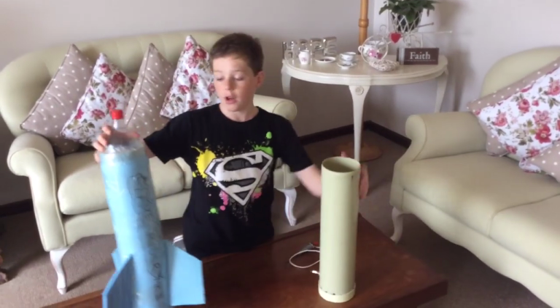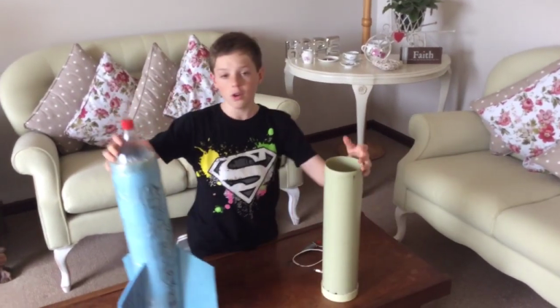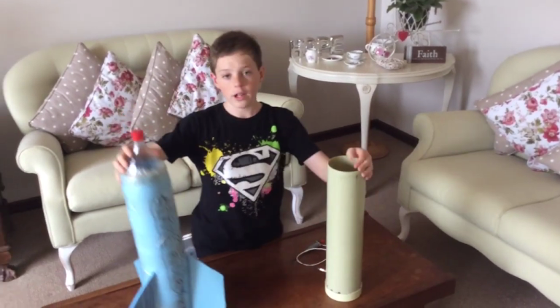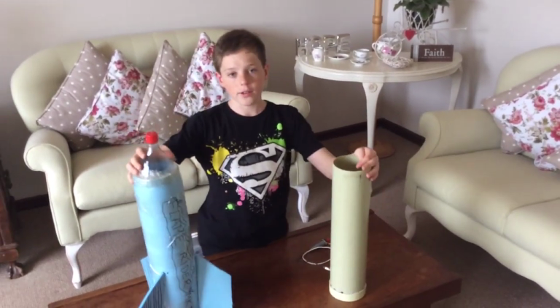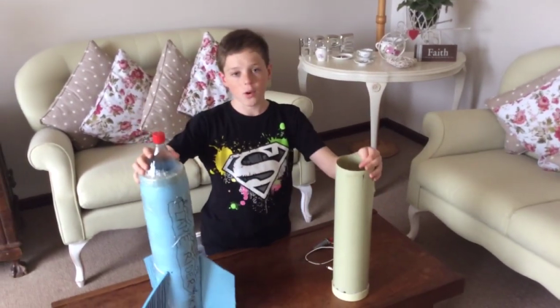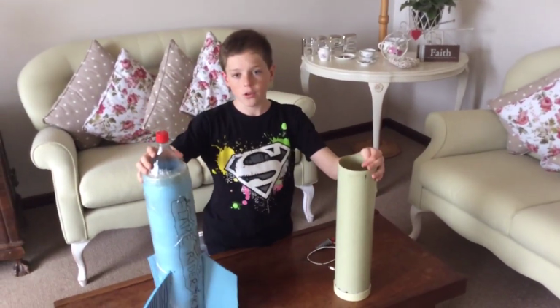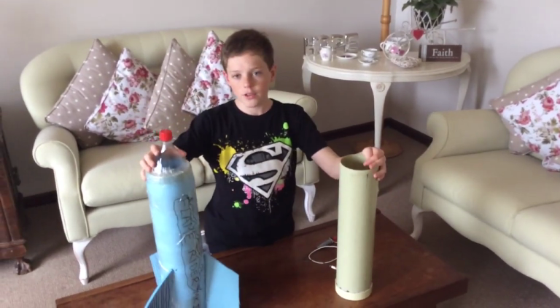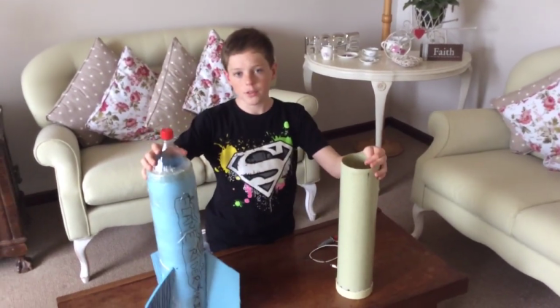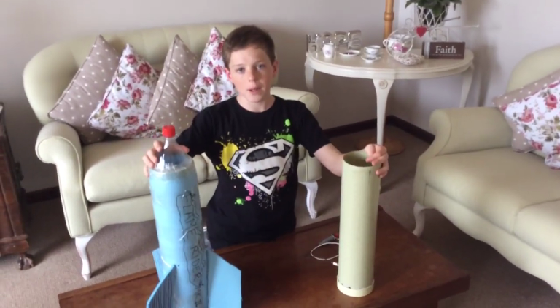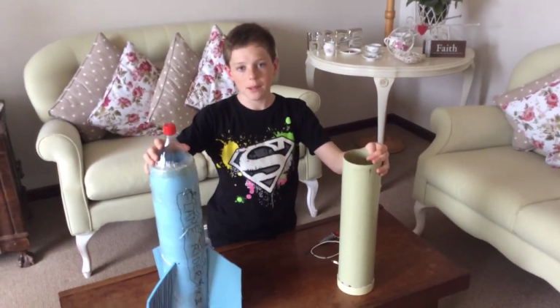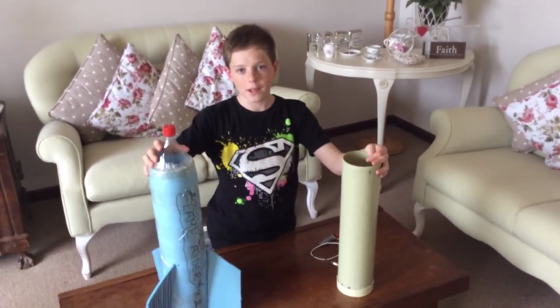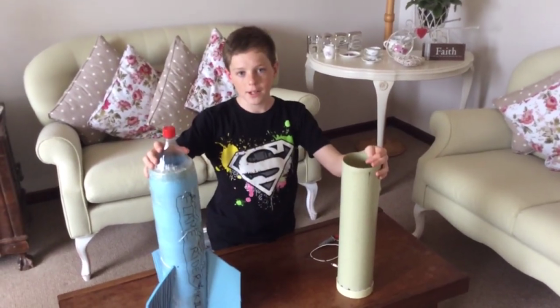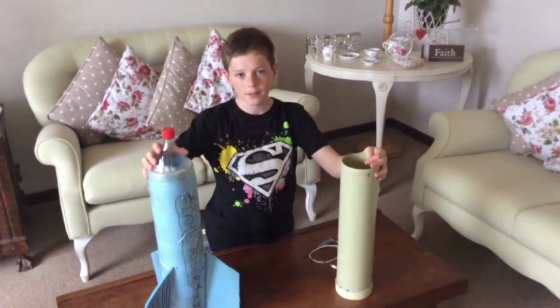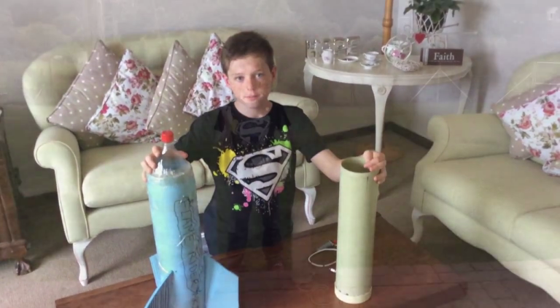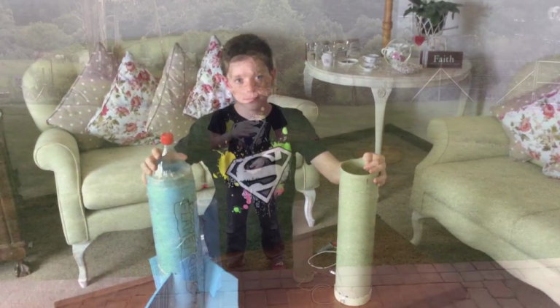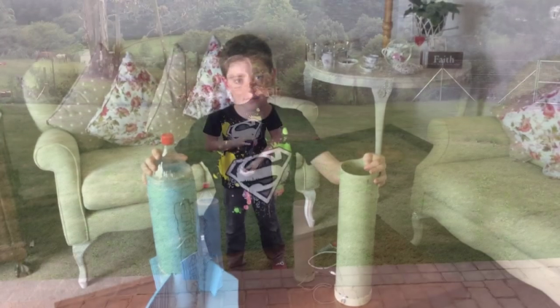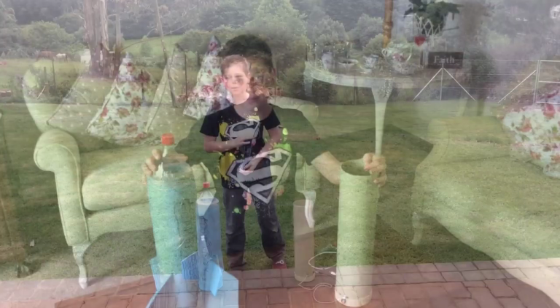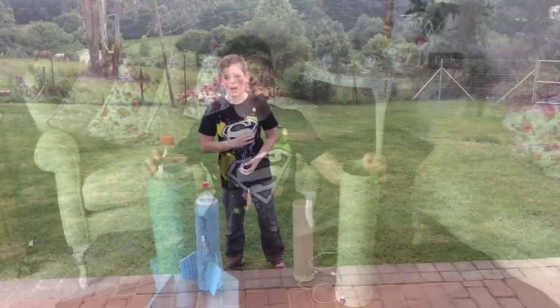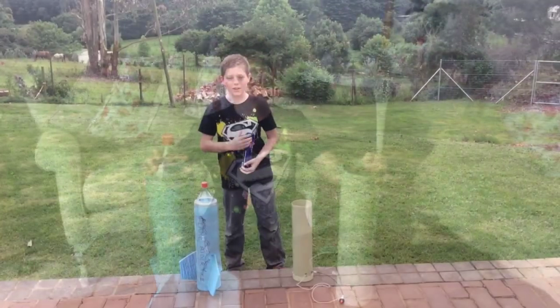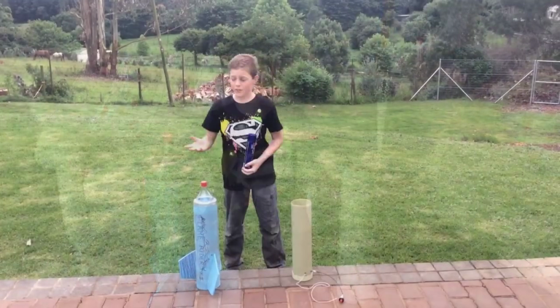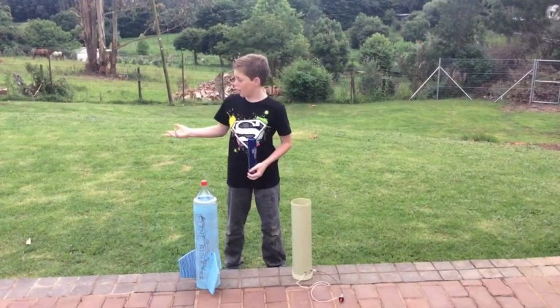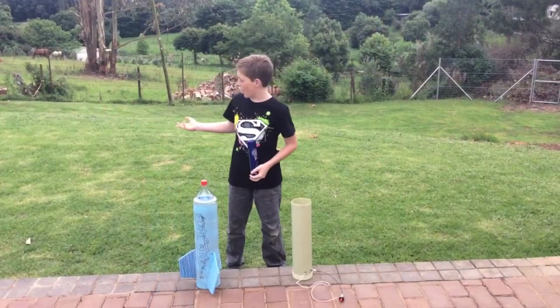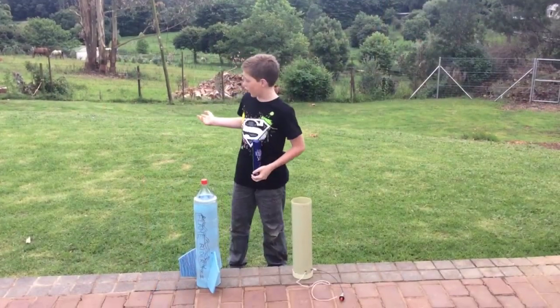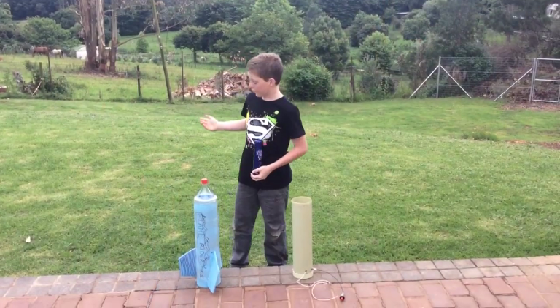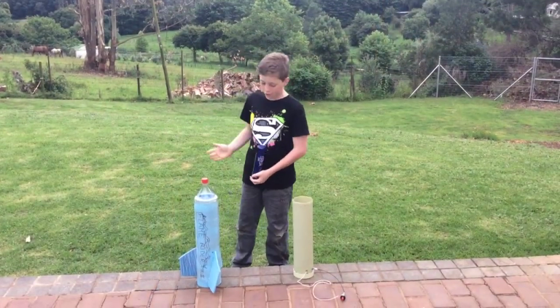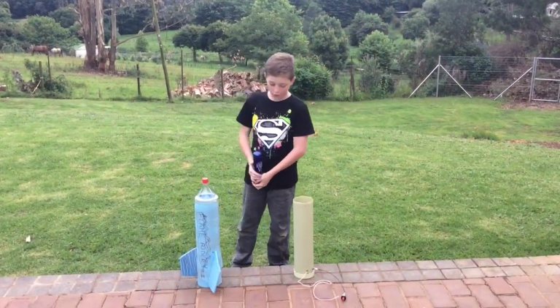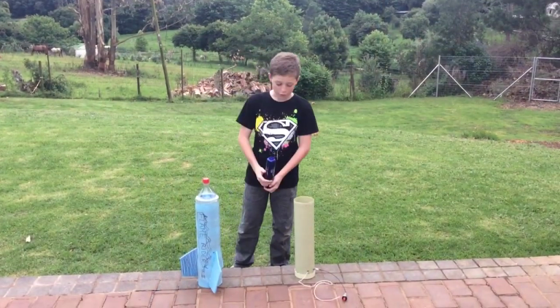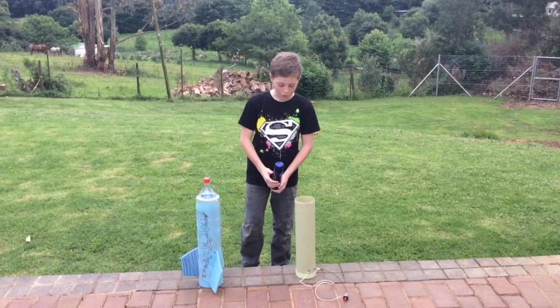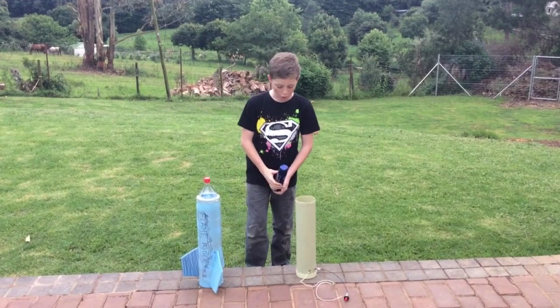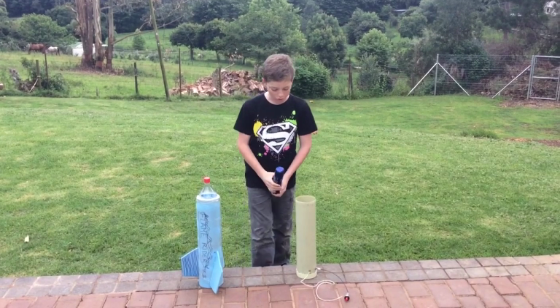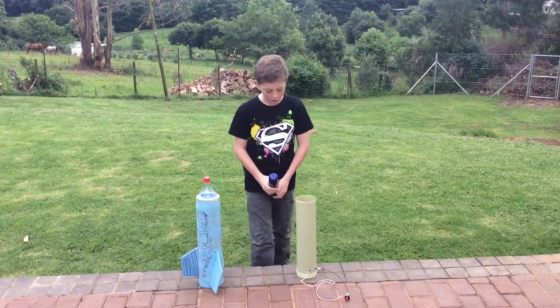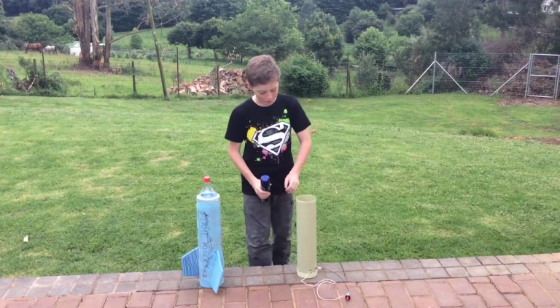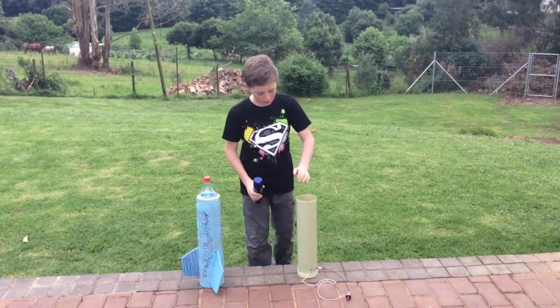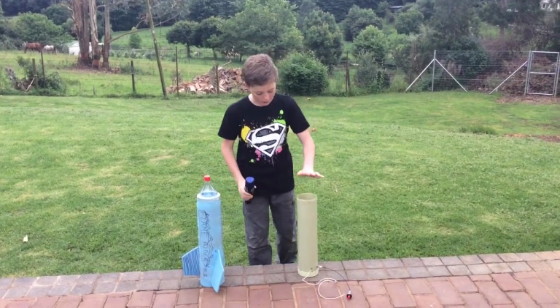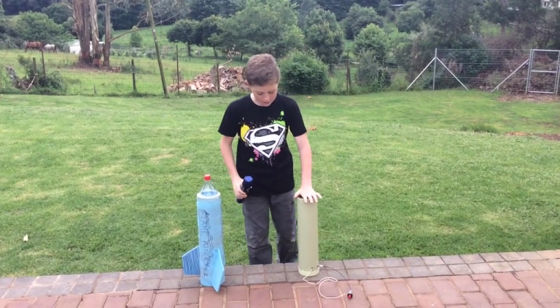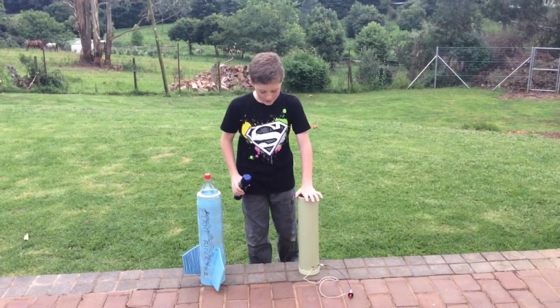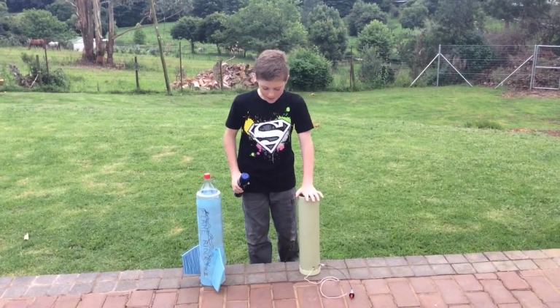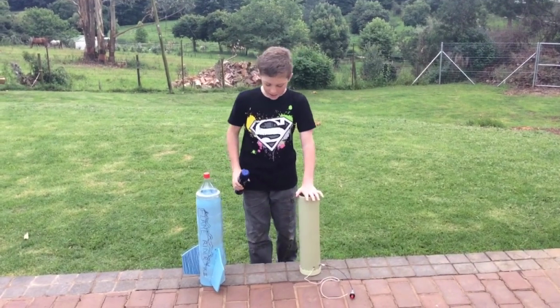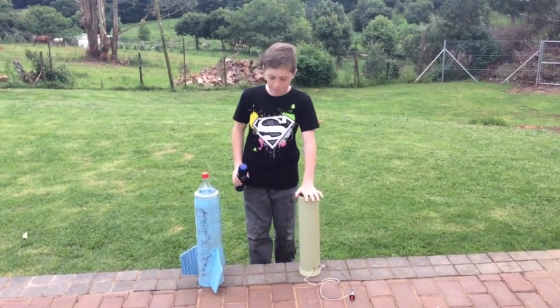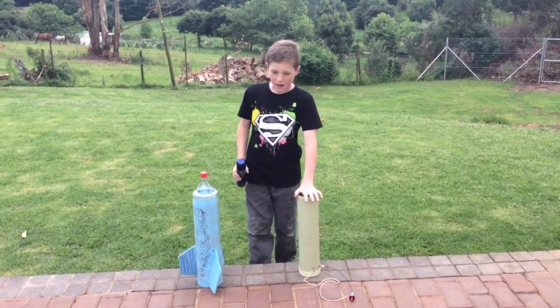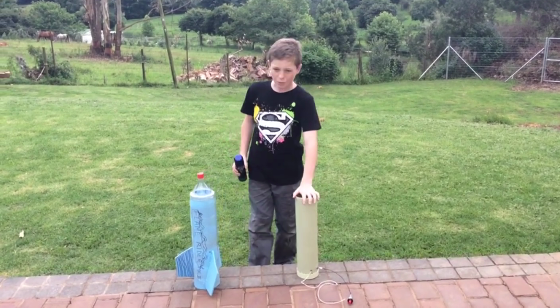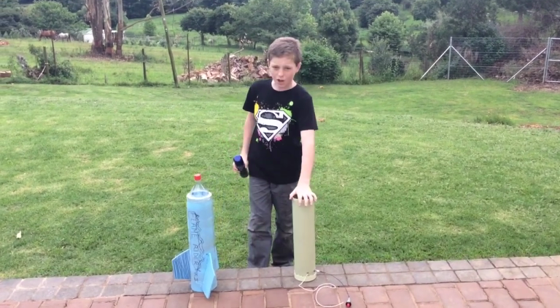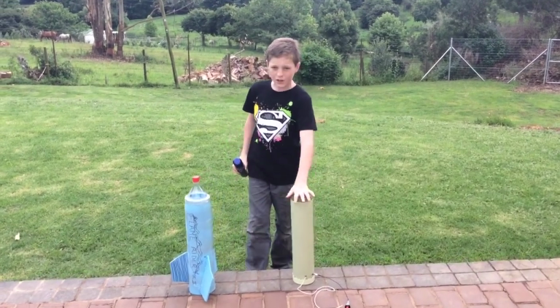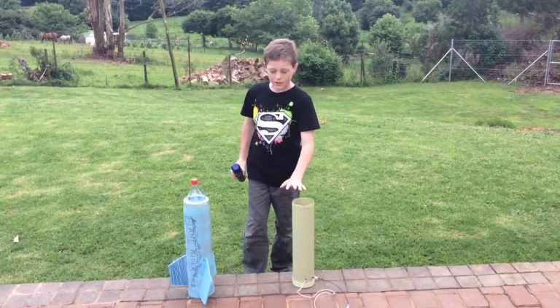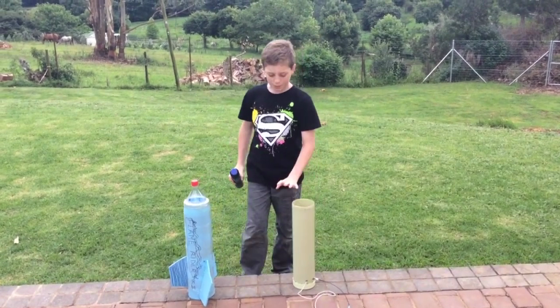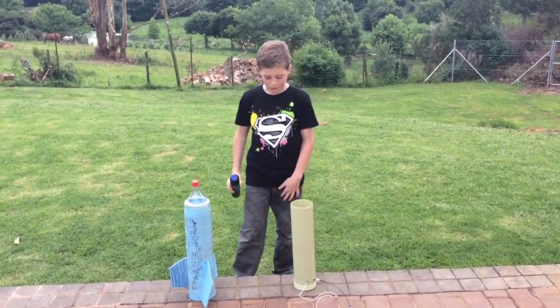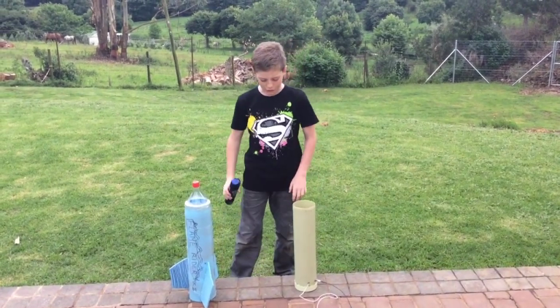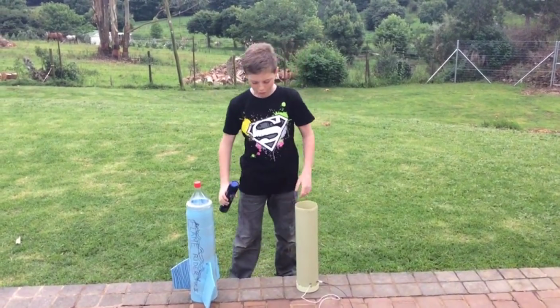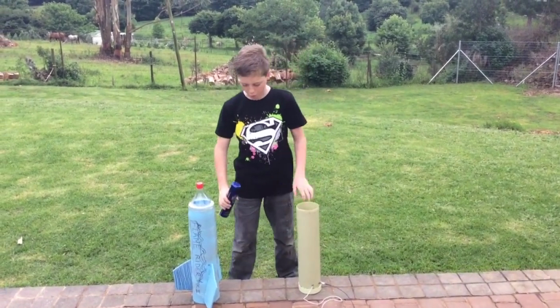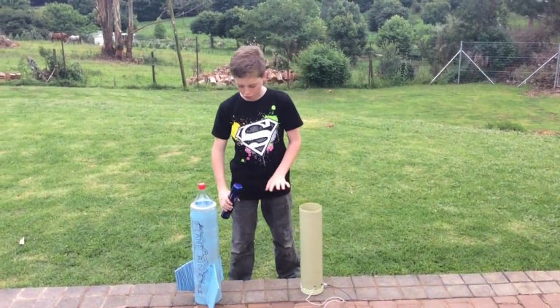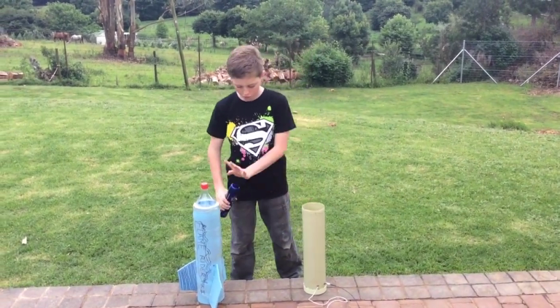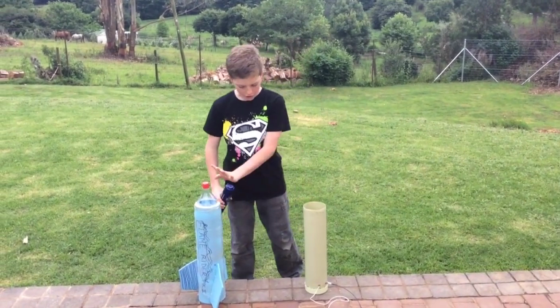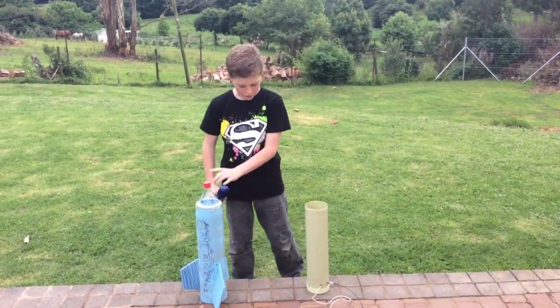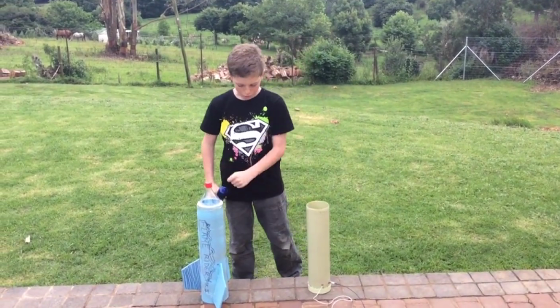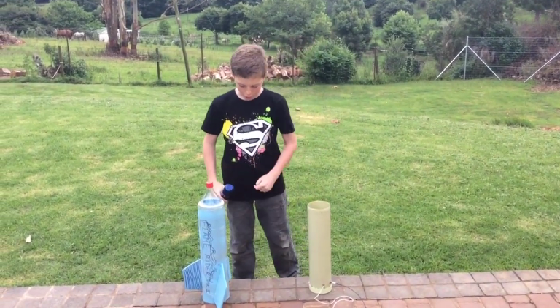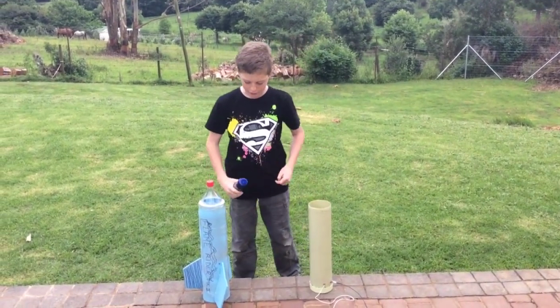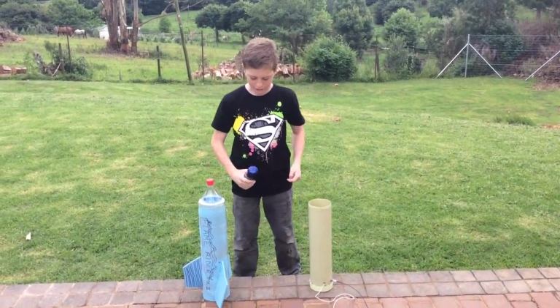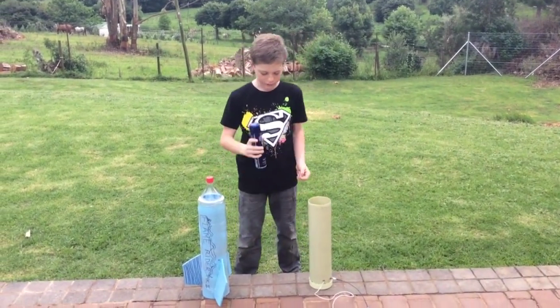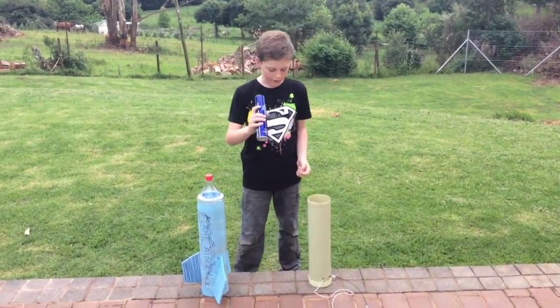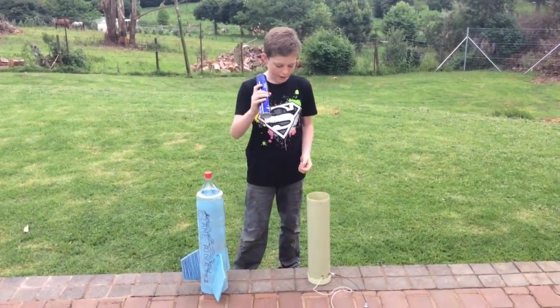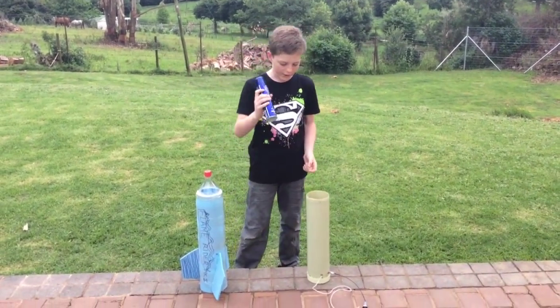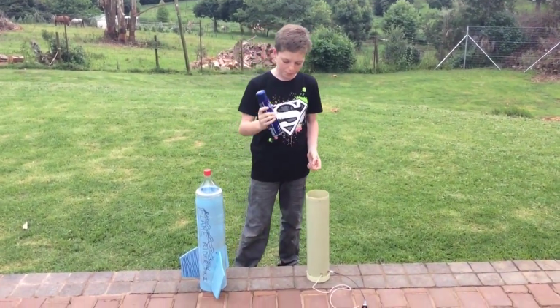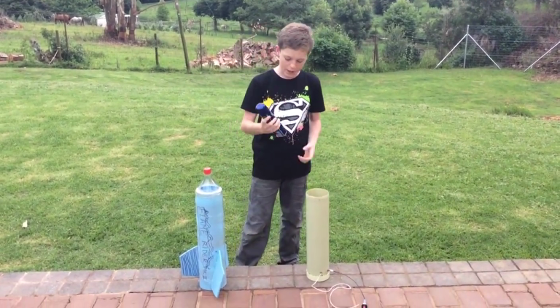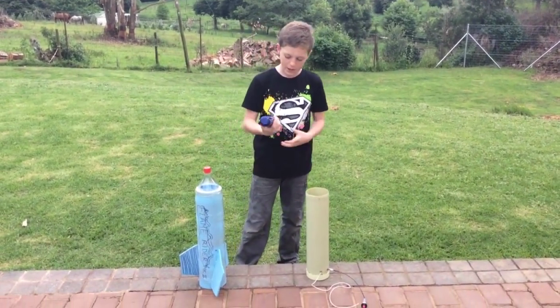Right guys, so let's launch this baby! We're out in the garden to launch our hairspray rockets — we've got the launcher and the rockets and hairspray.